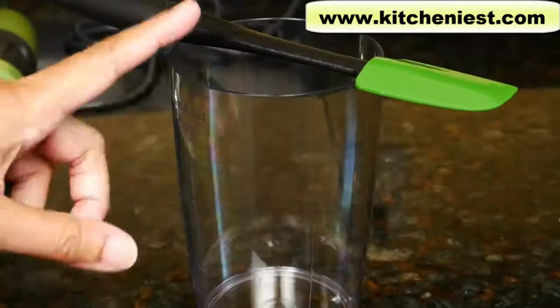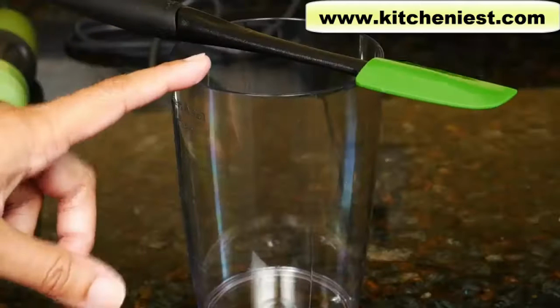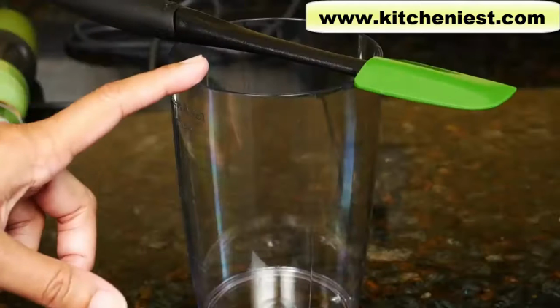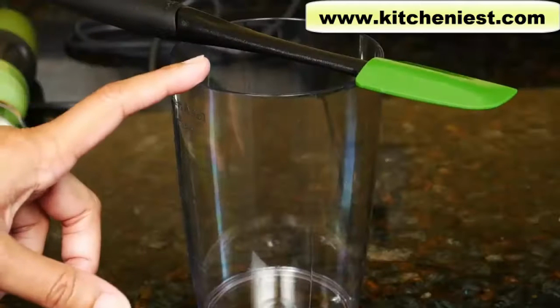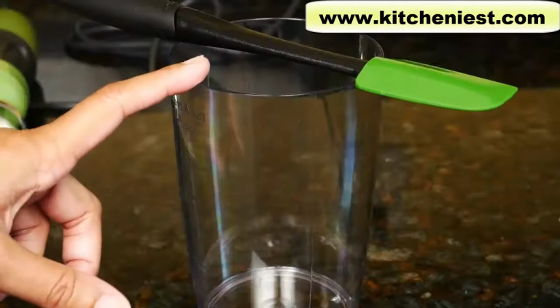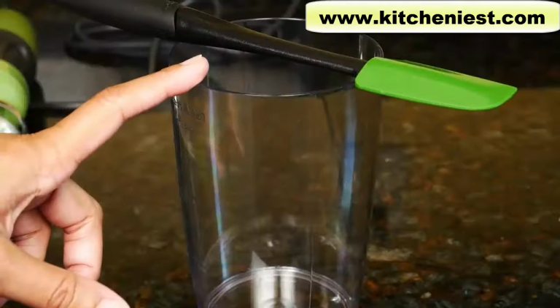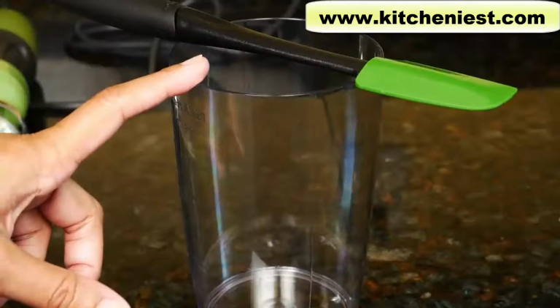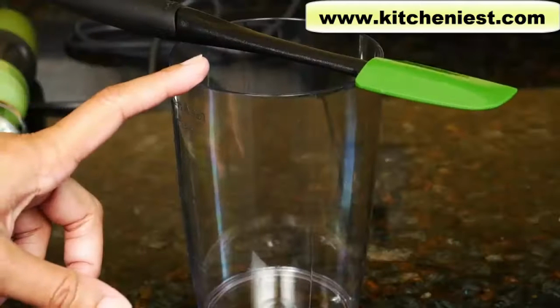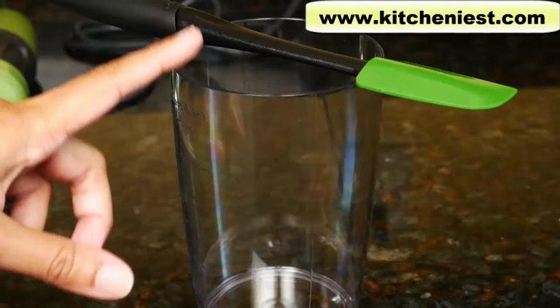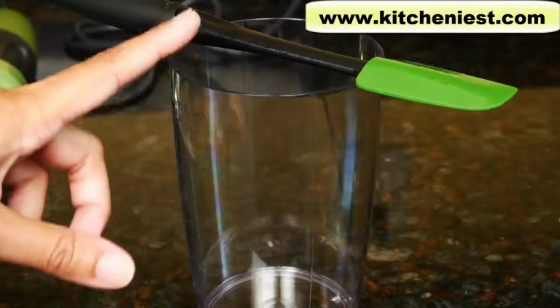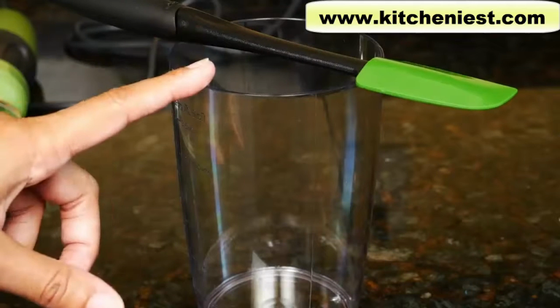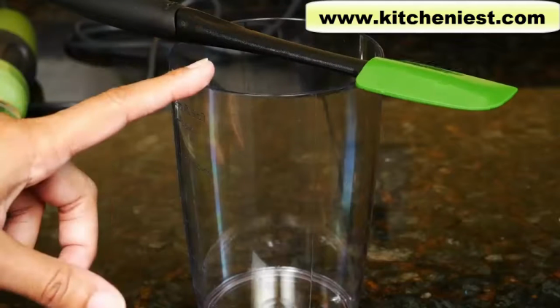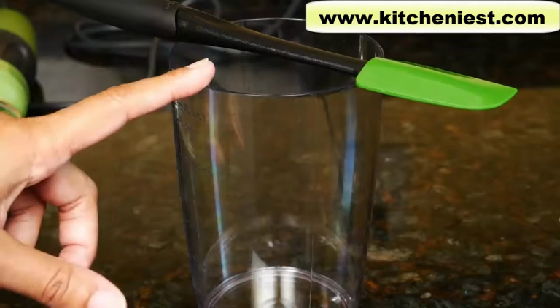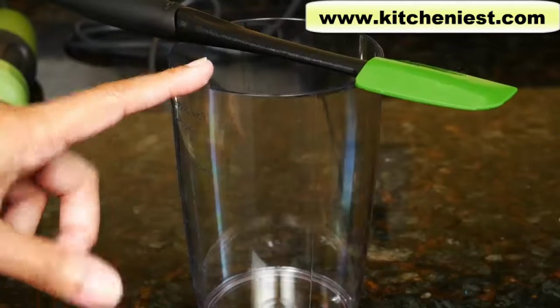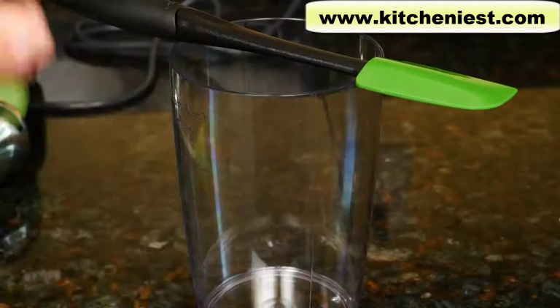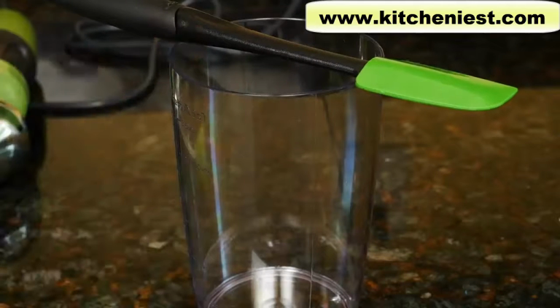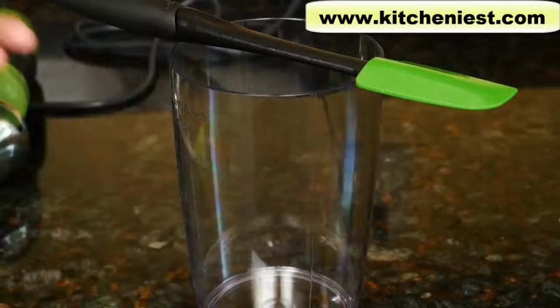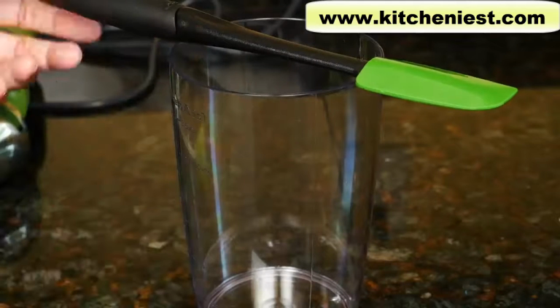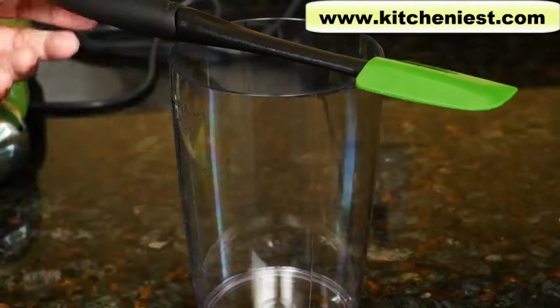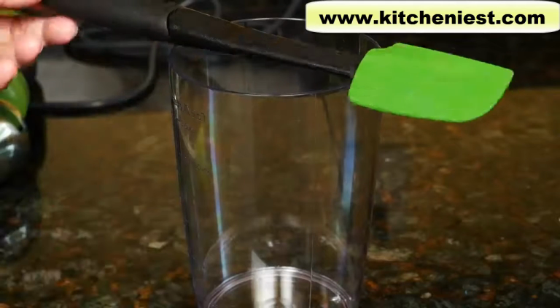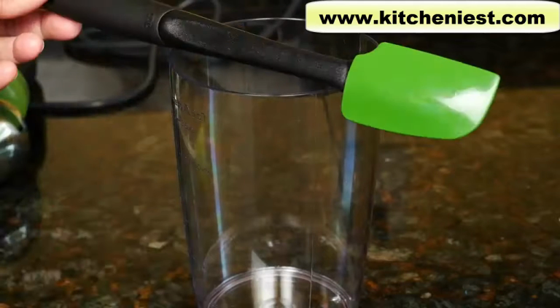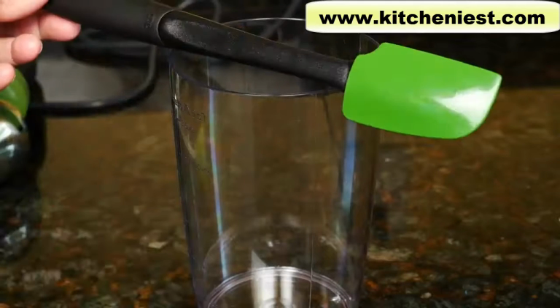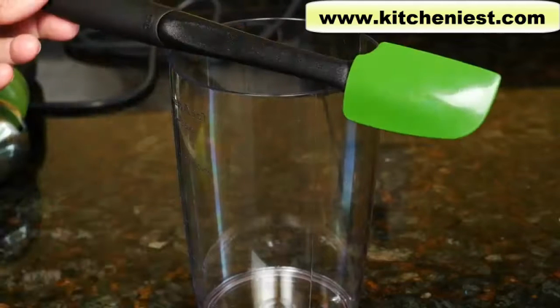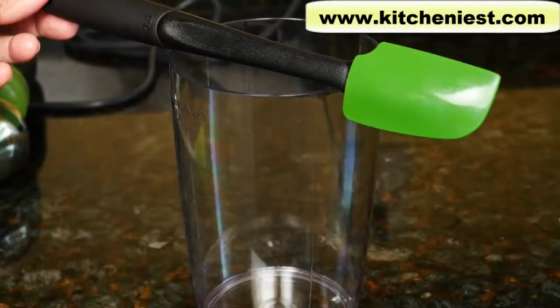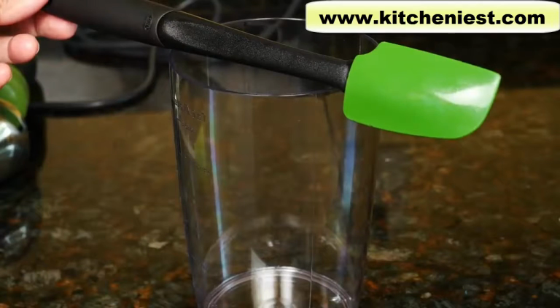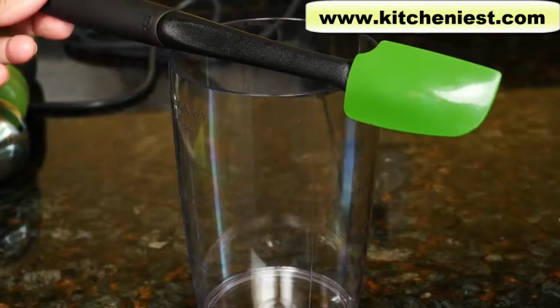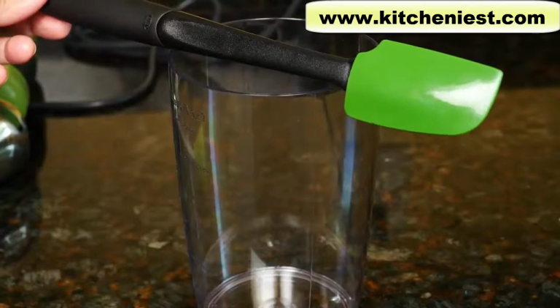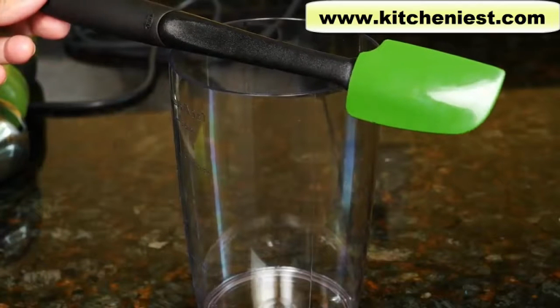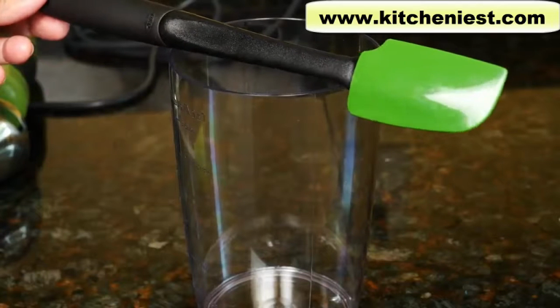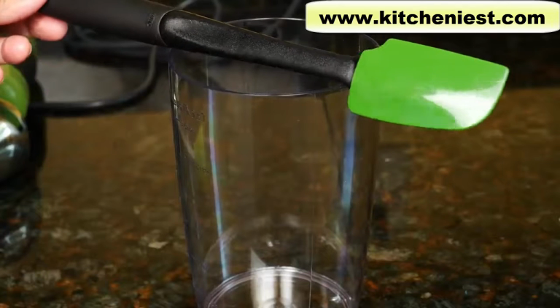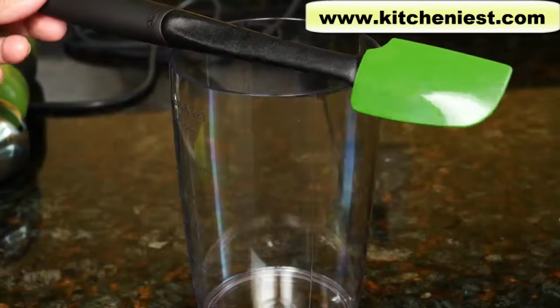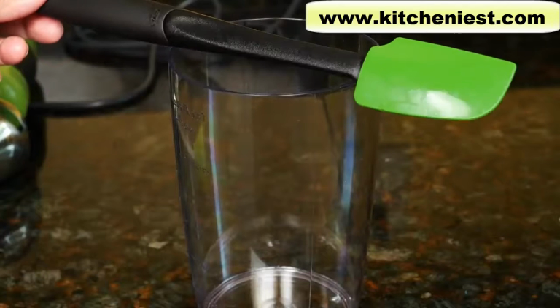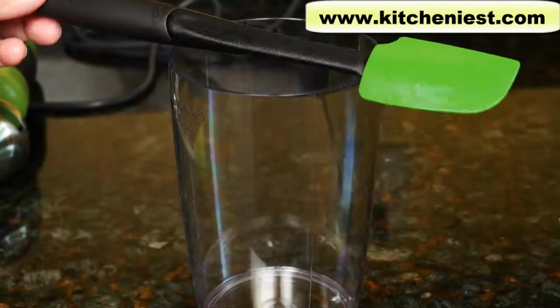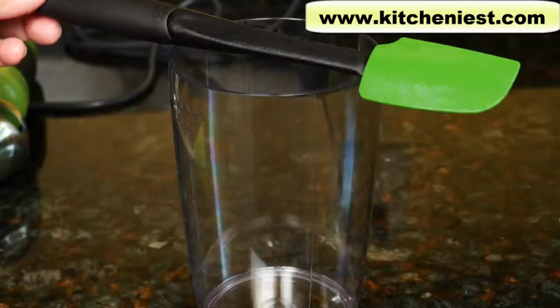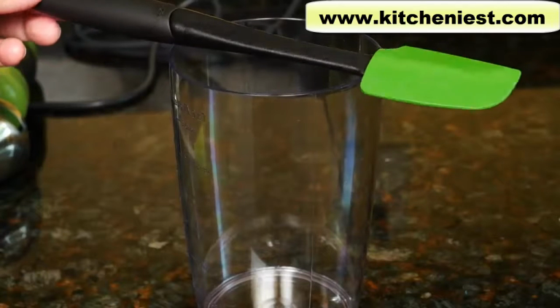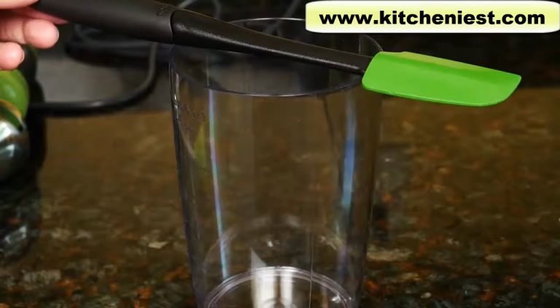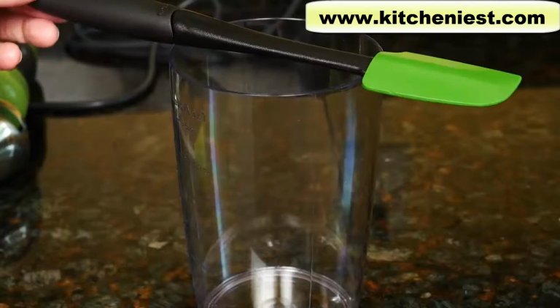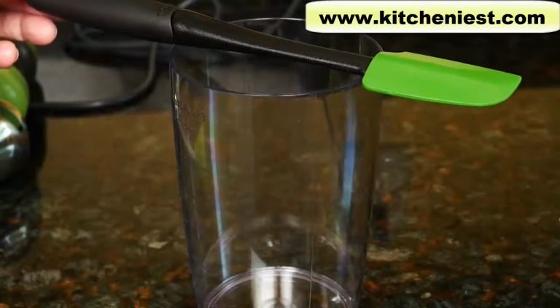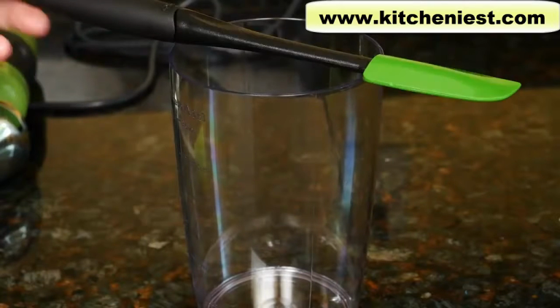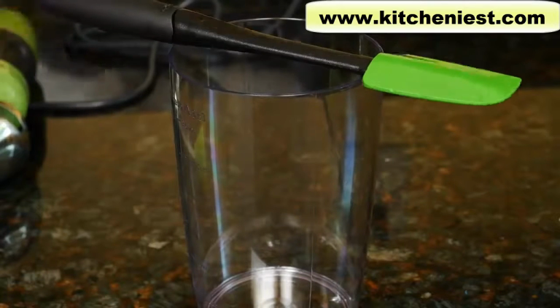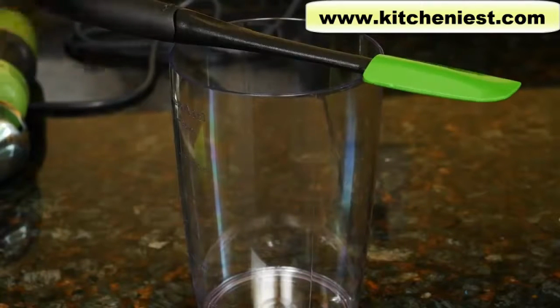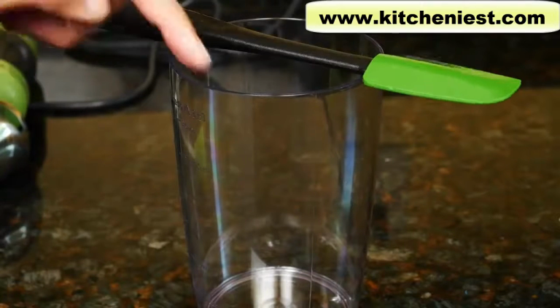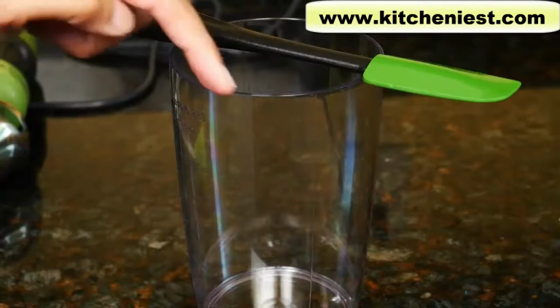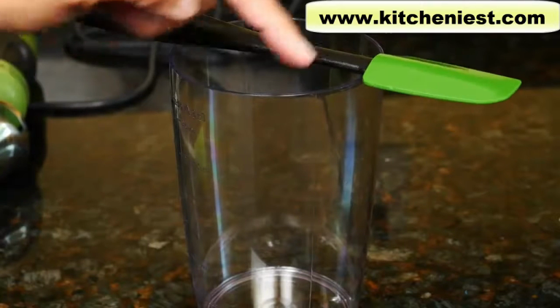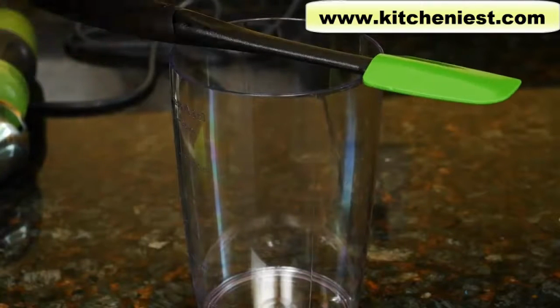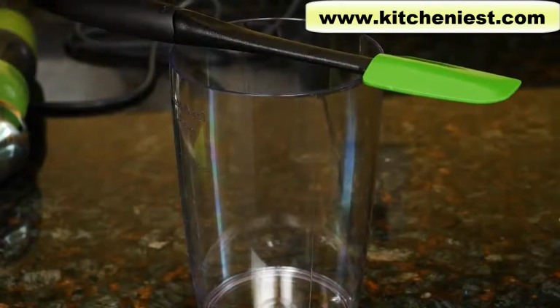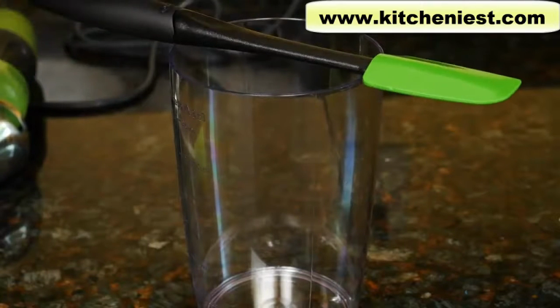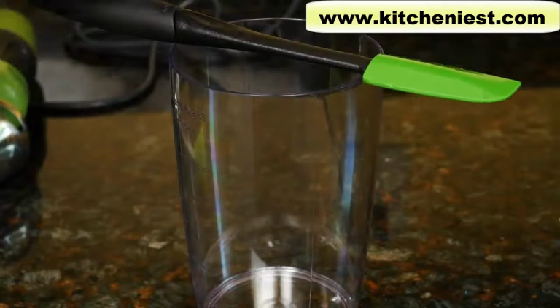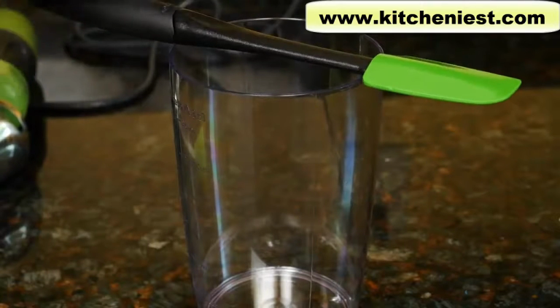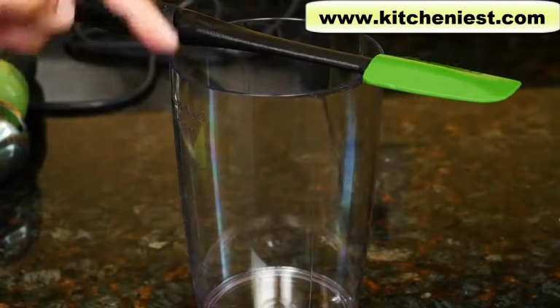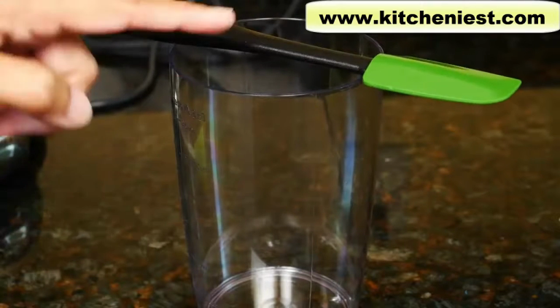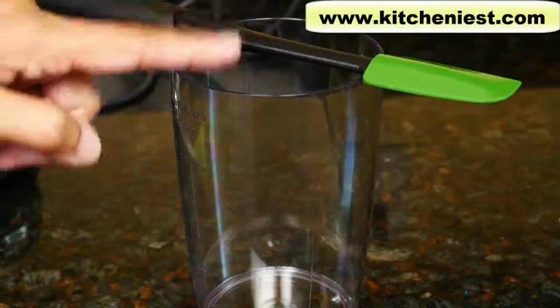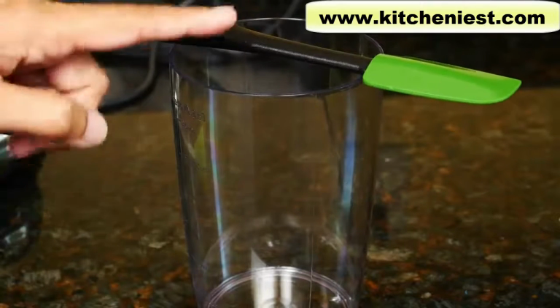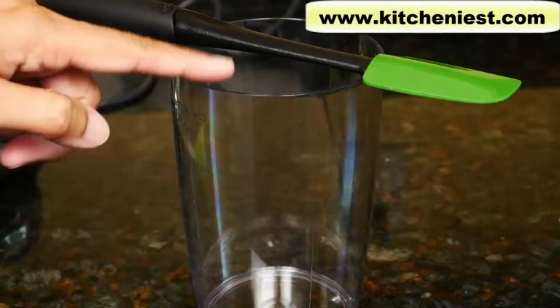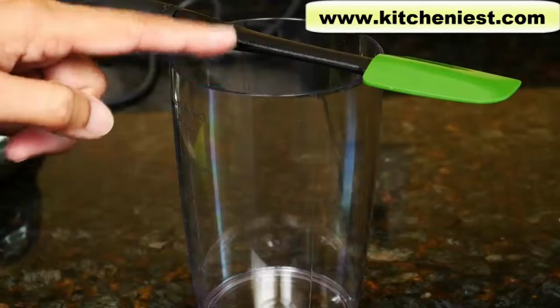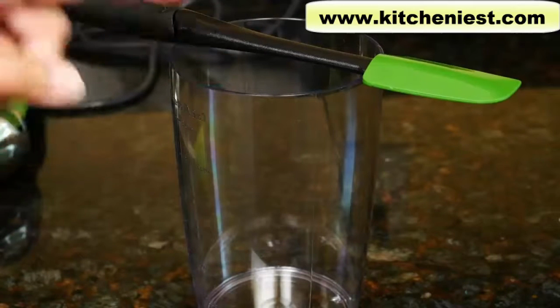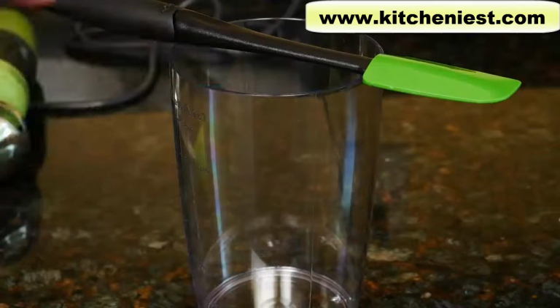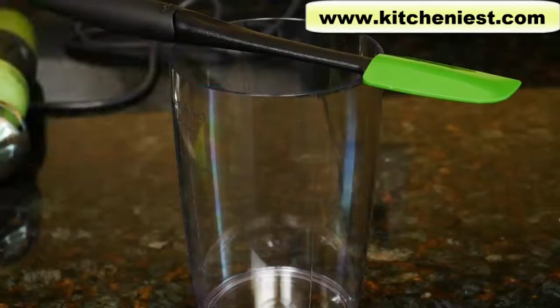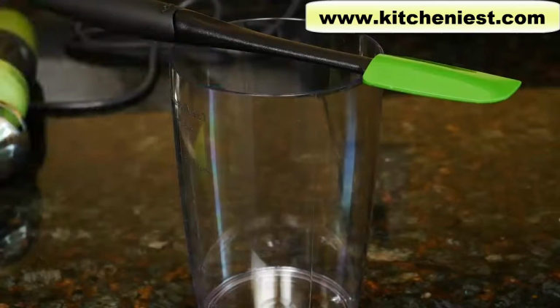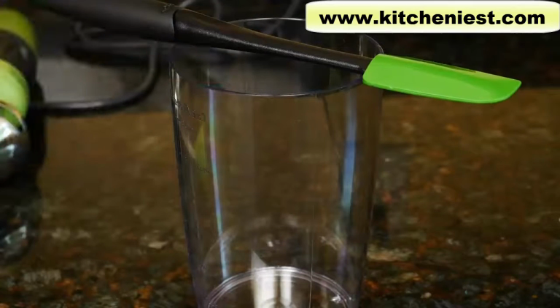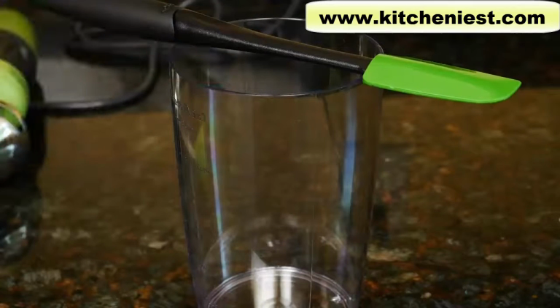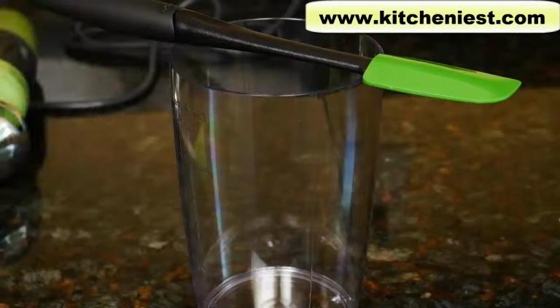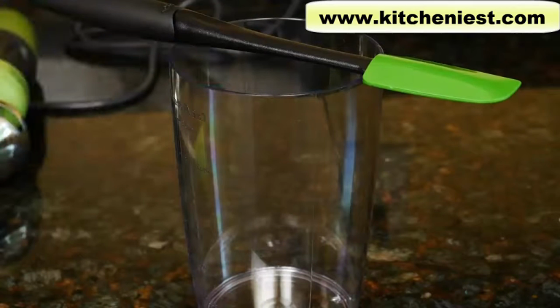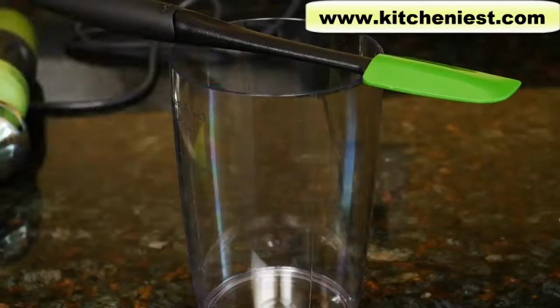If you're going to be using this container a lot, get a small plastic spatula like this. It's easy to scrape all the ingredients out of the container.